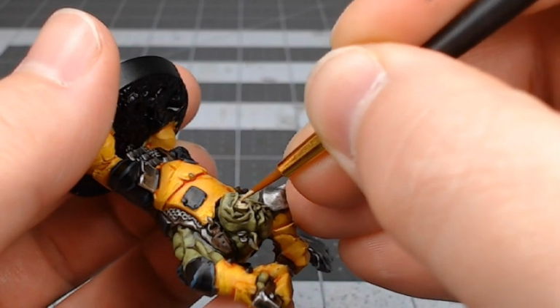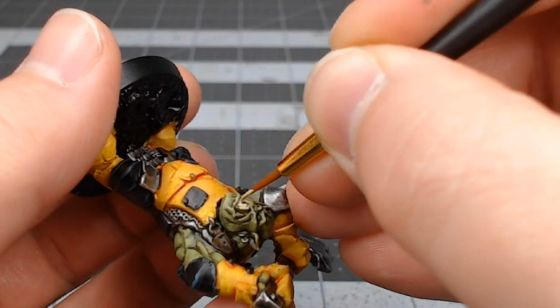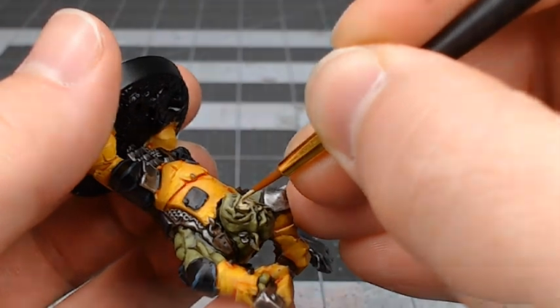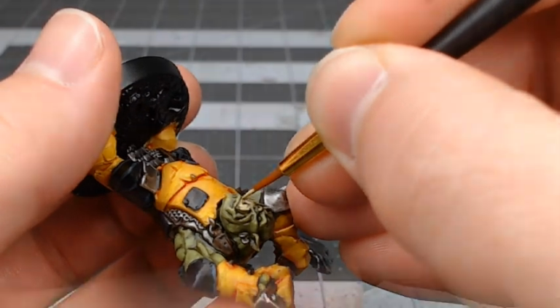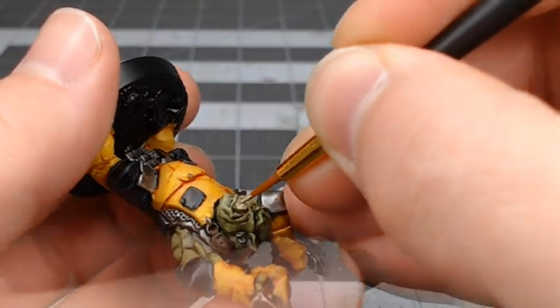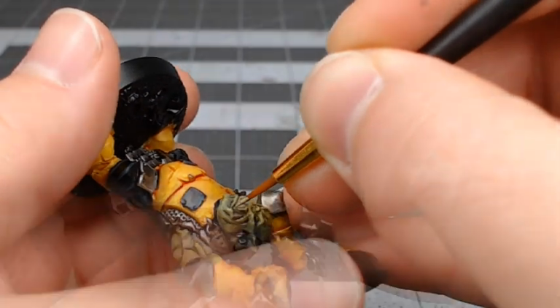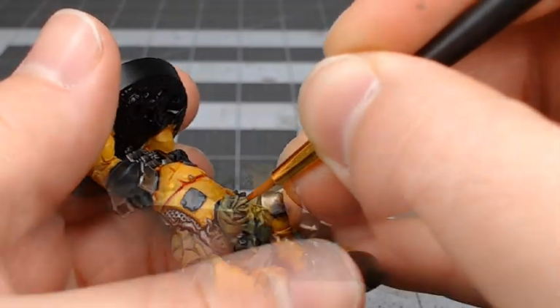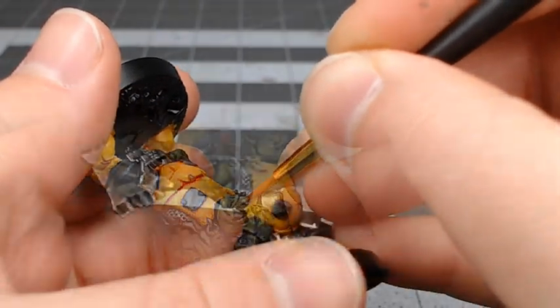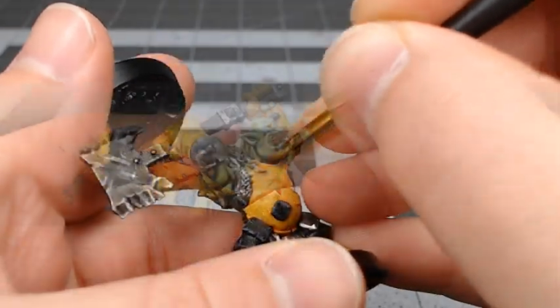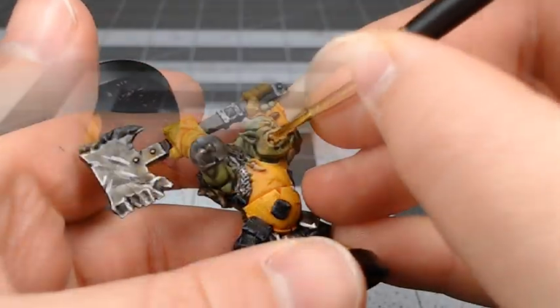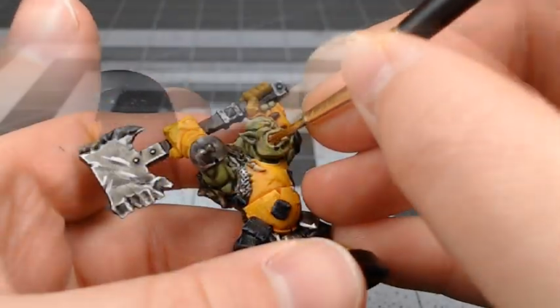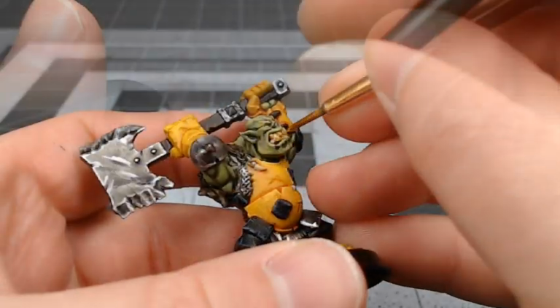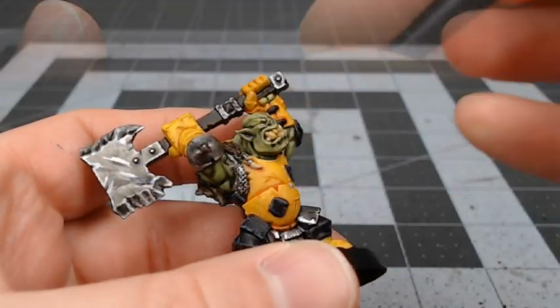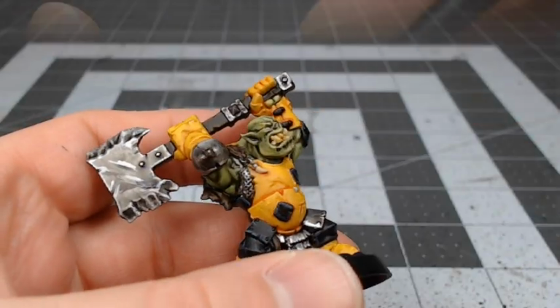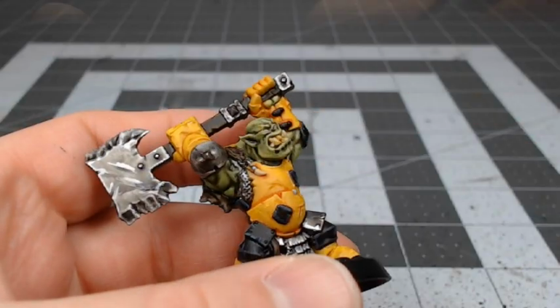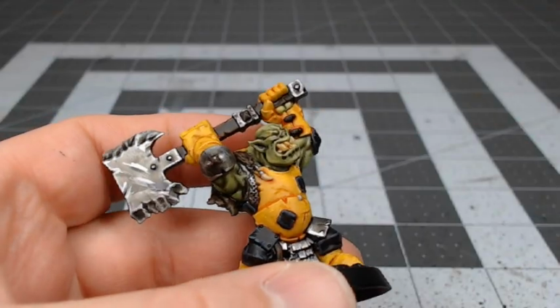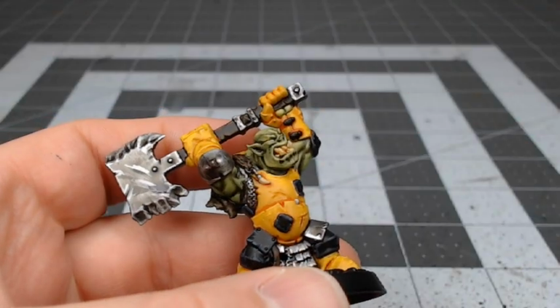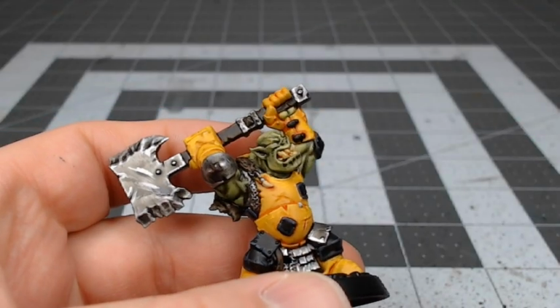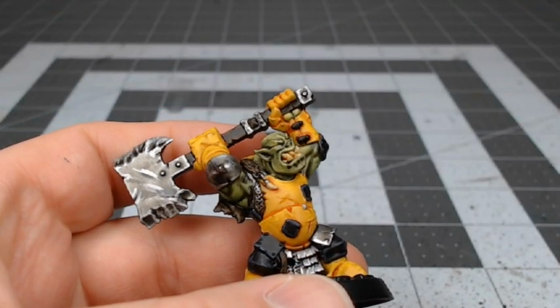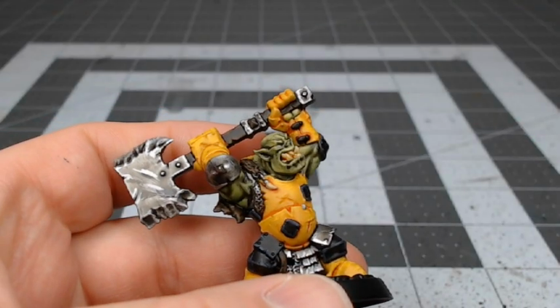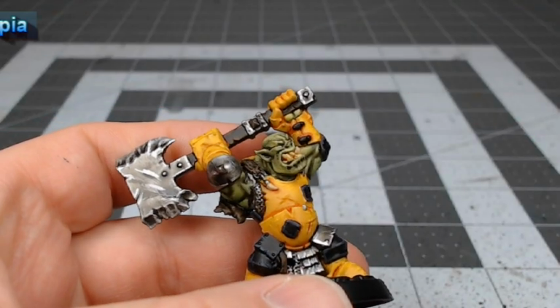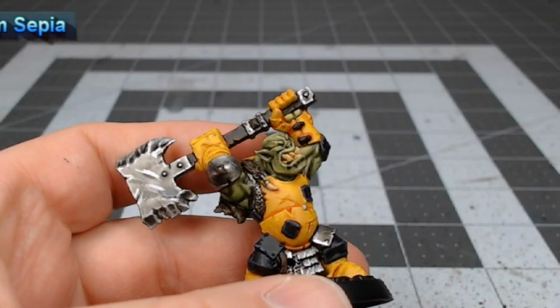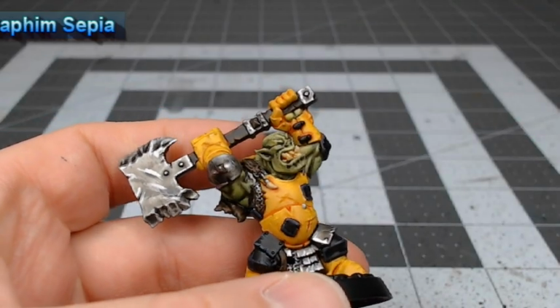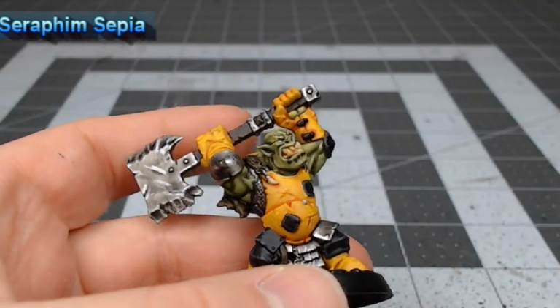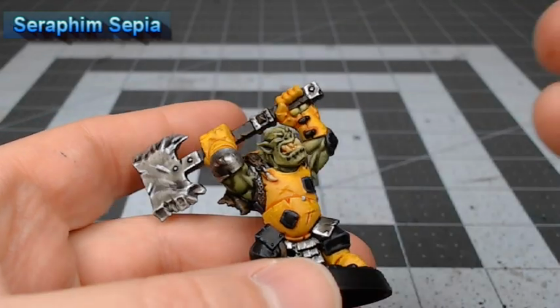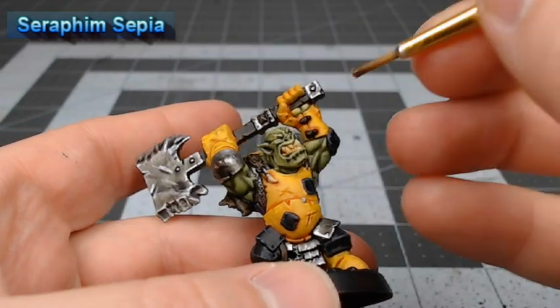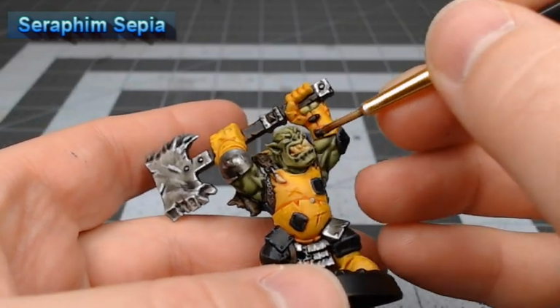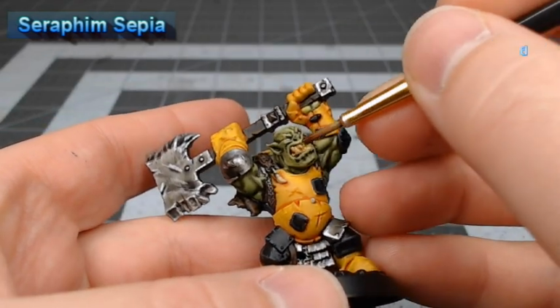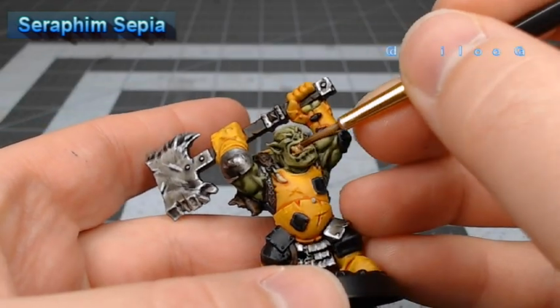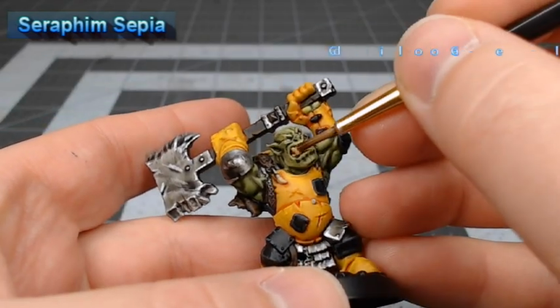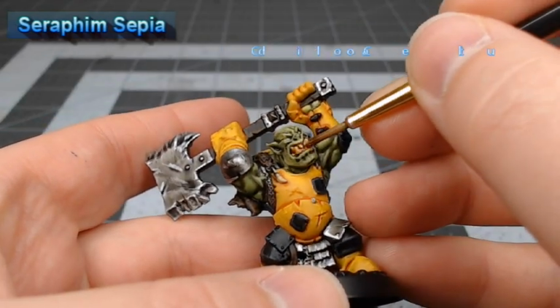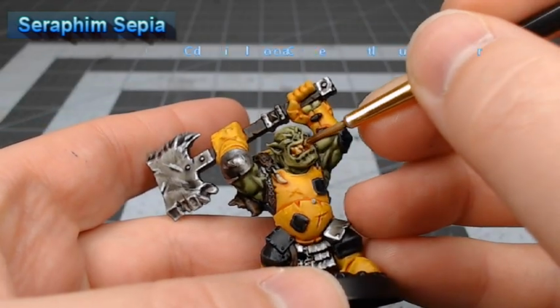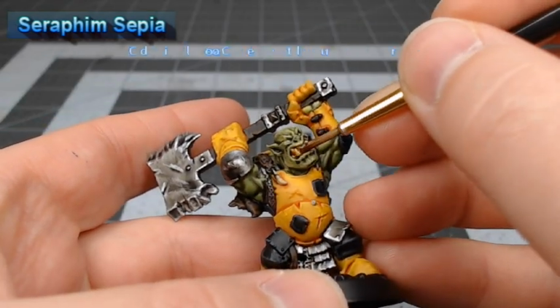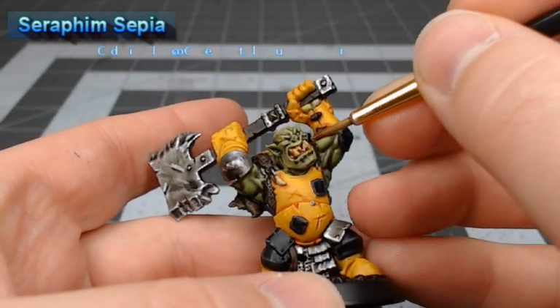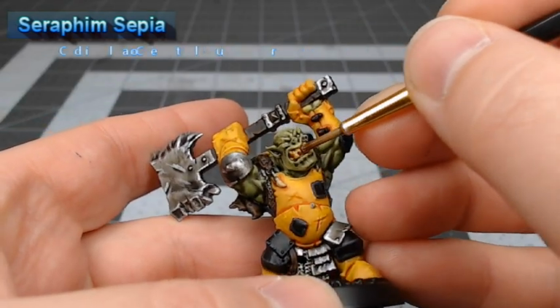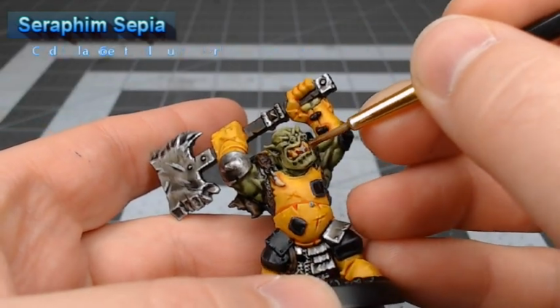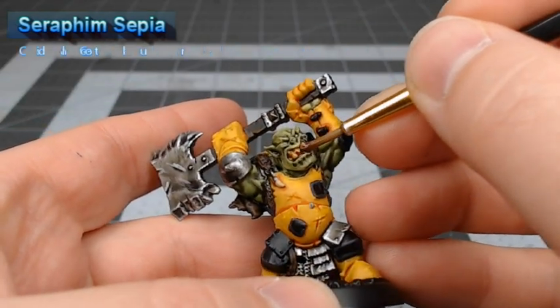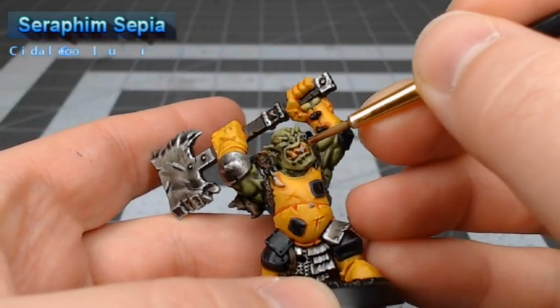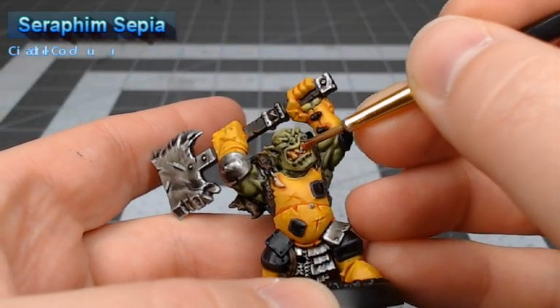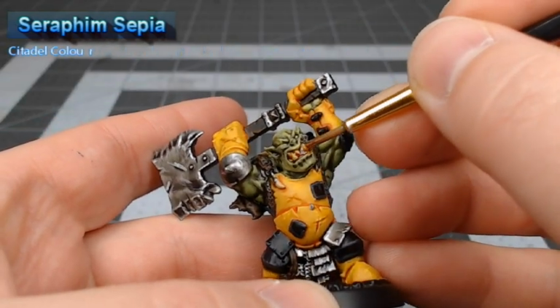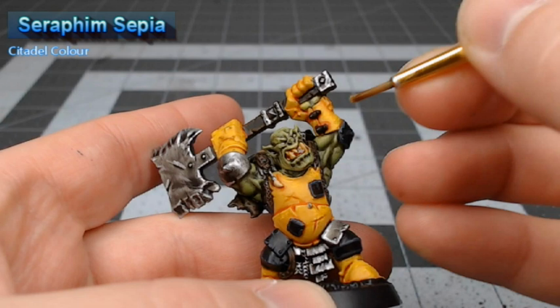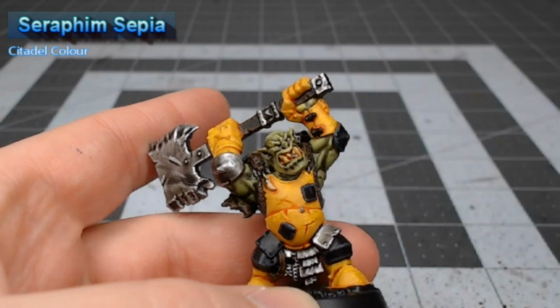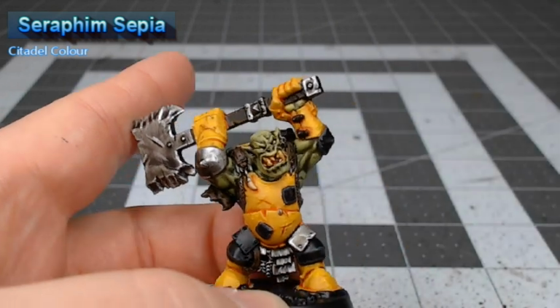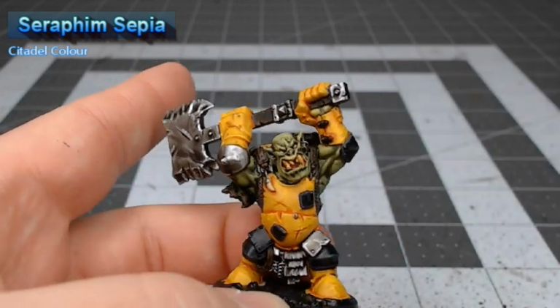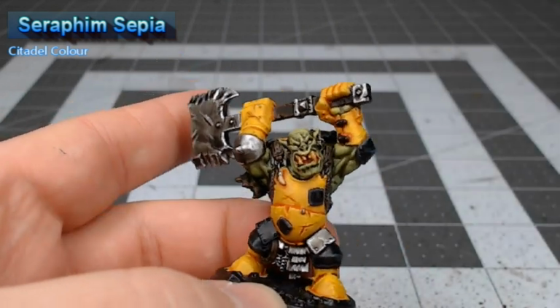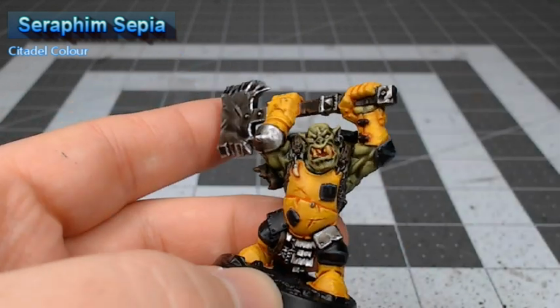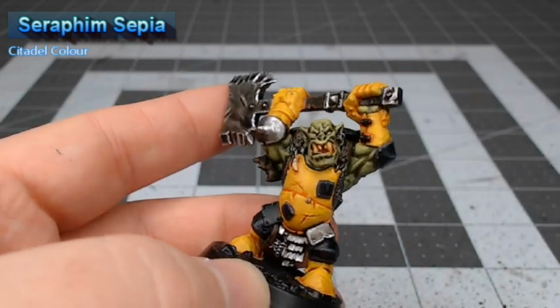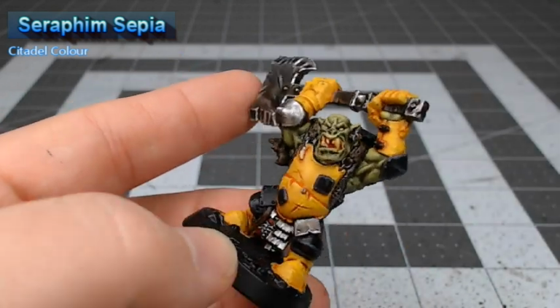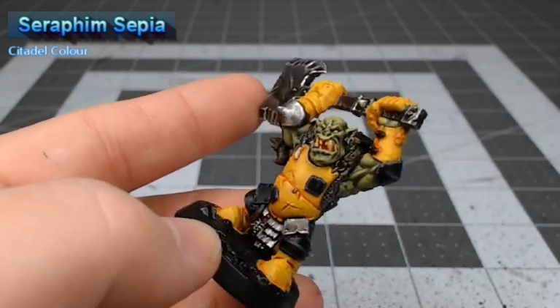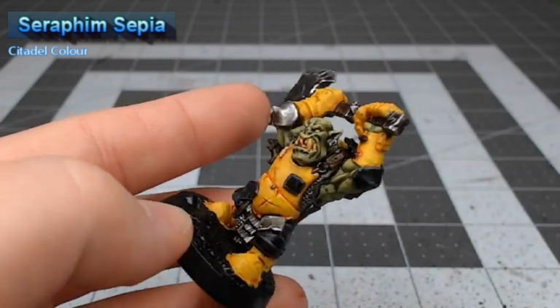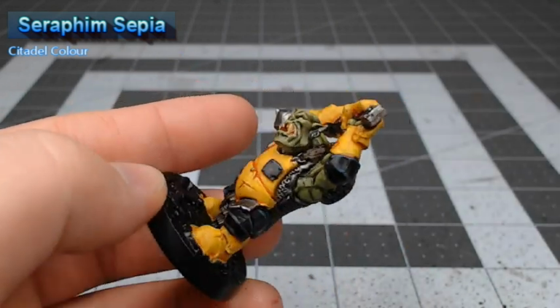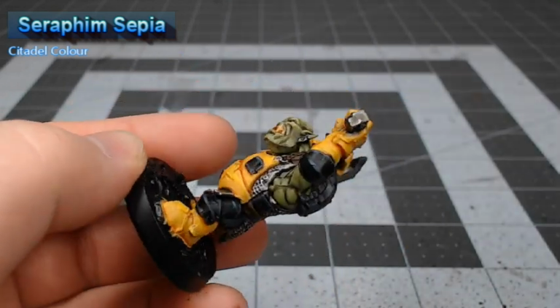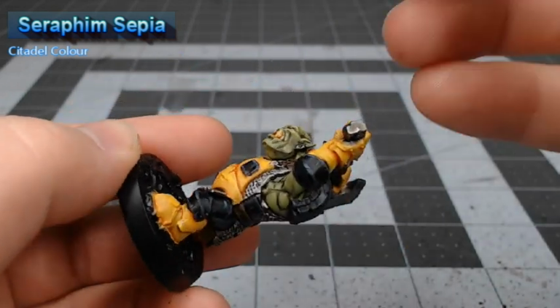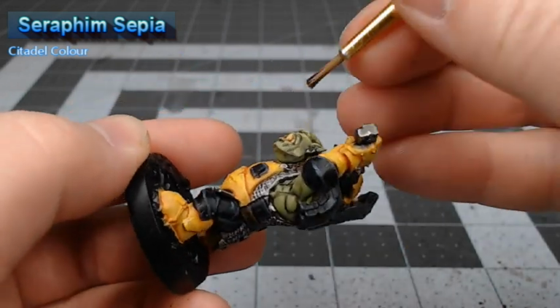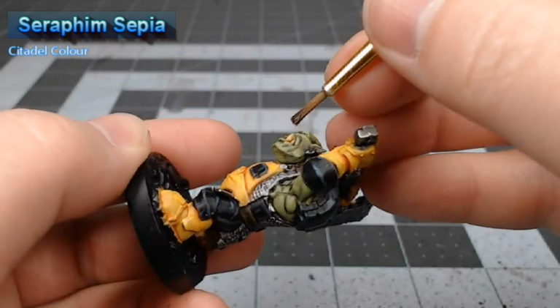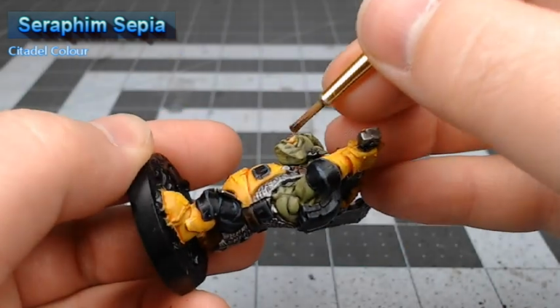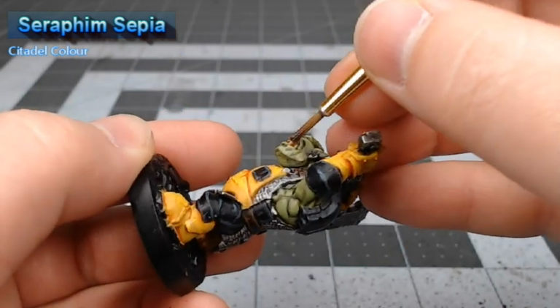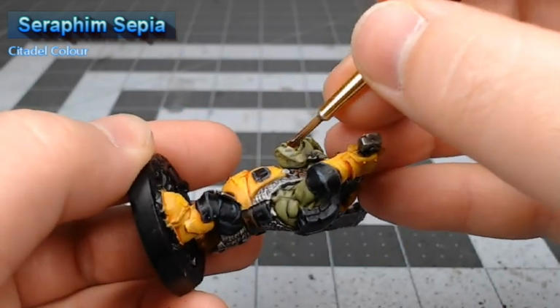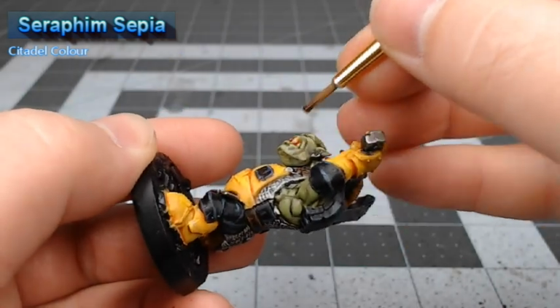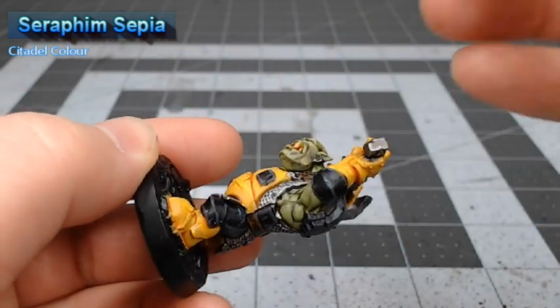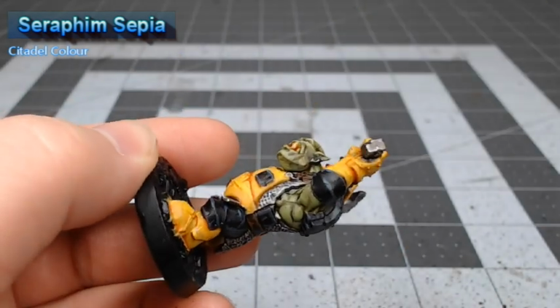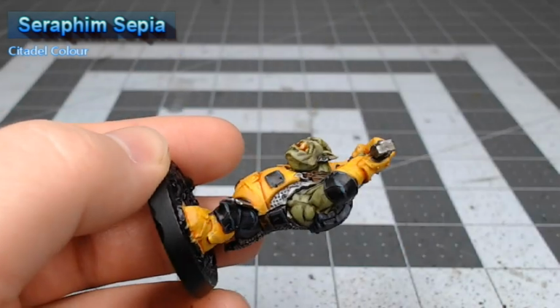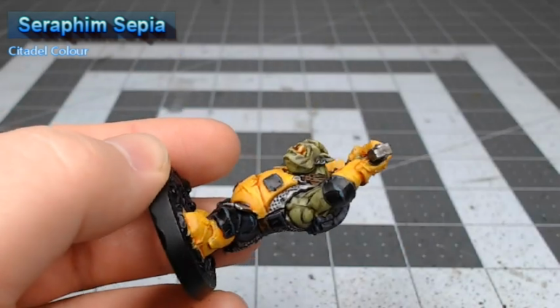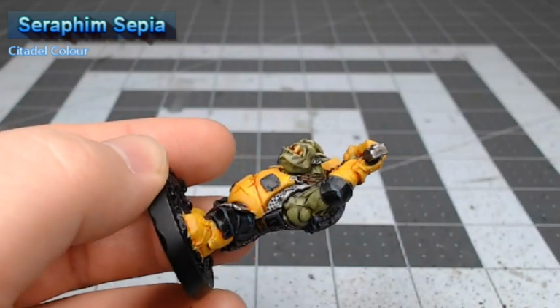Next we're going to quickly shade the teeth using Seraphim Sepia. You can go as heavy as you'd like with this wash — it'll just darken the teeth down more.